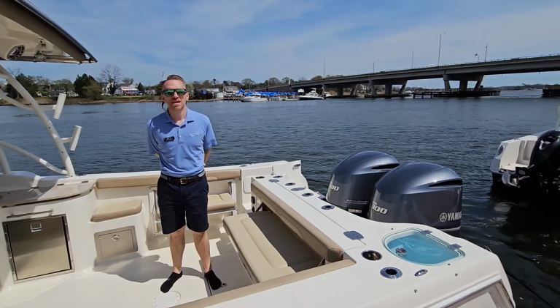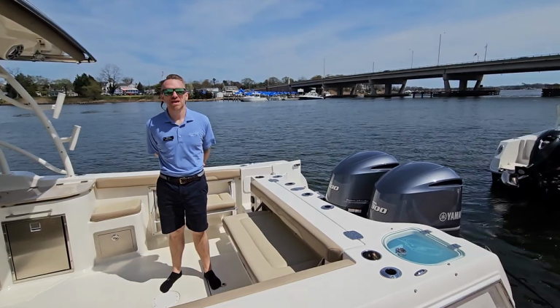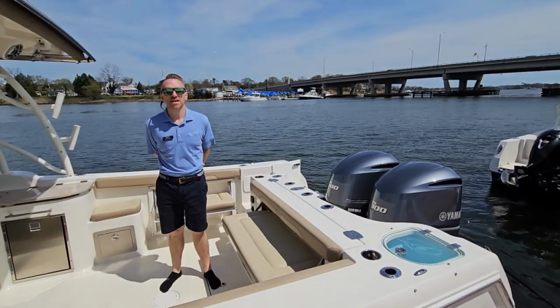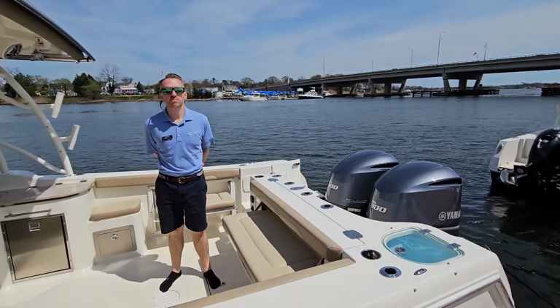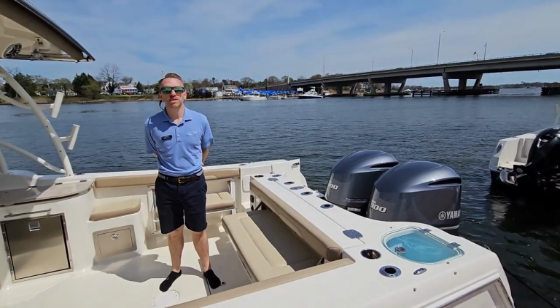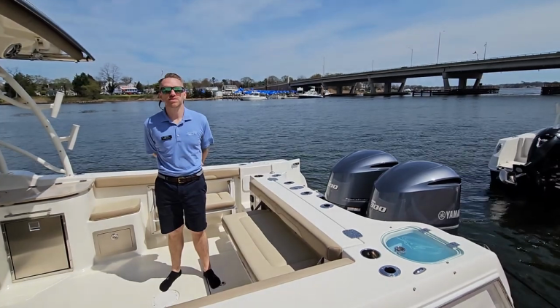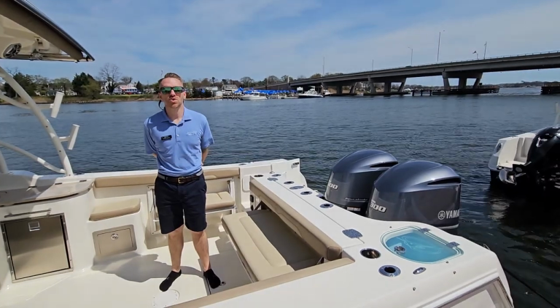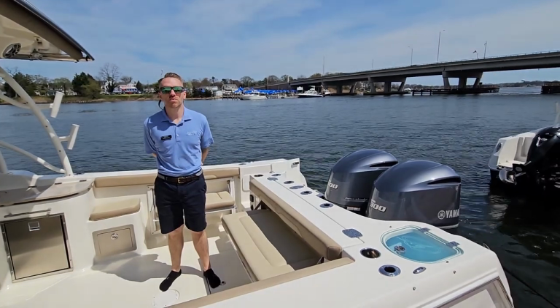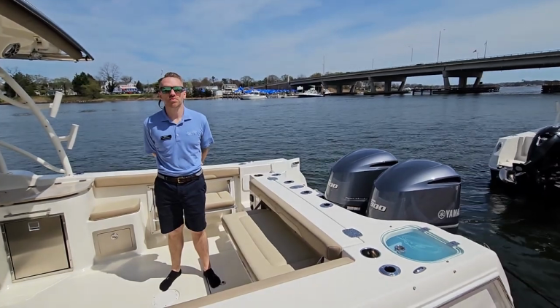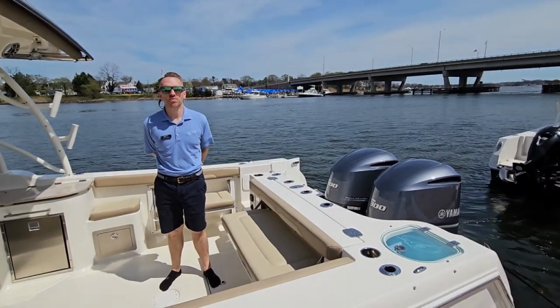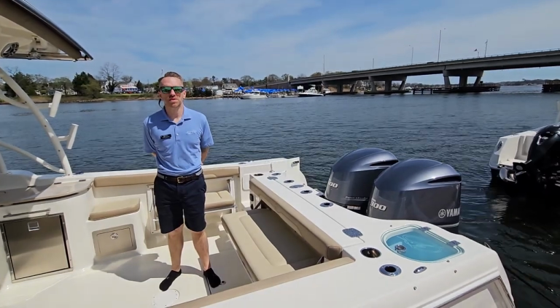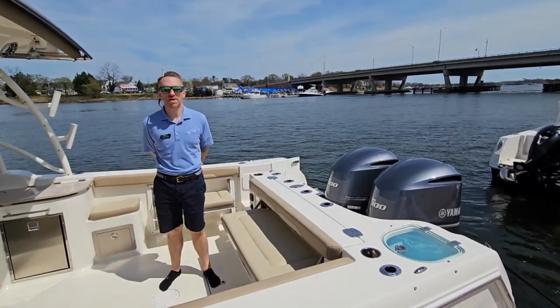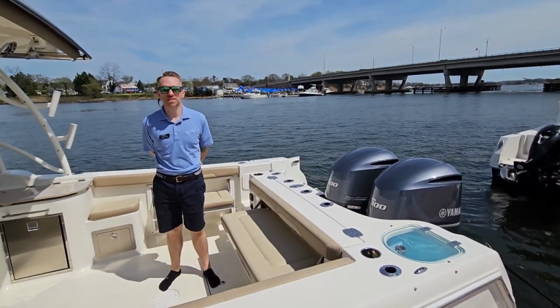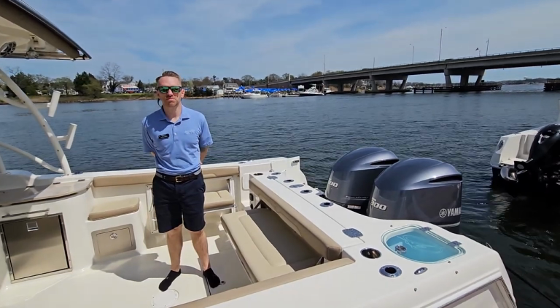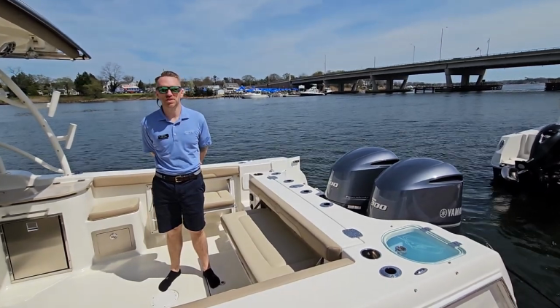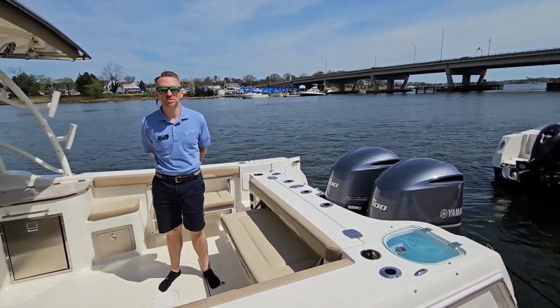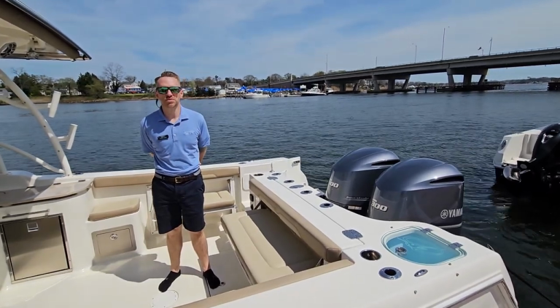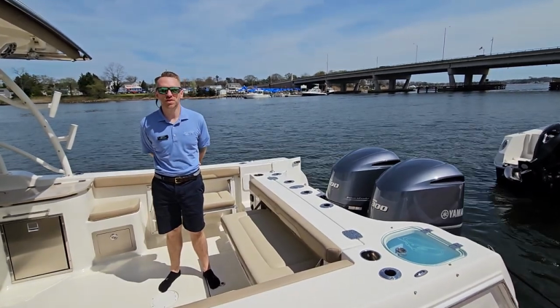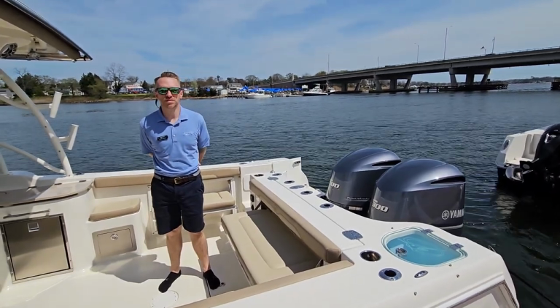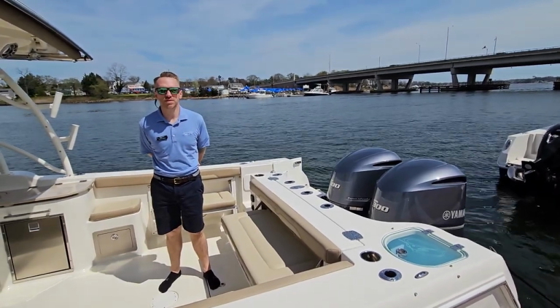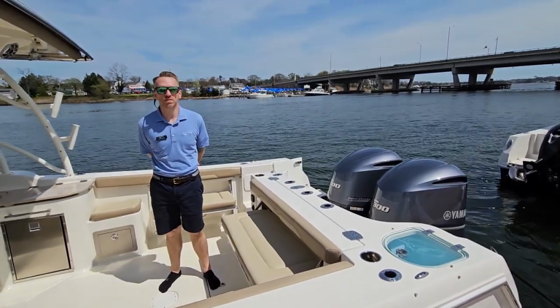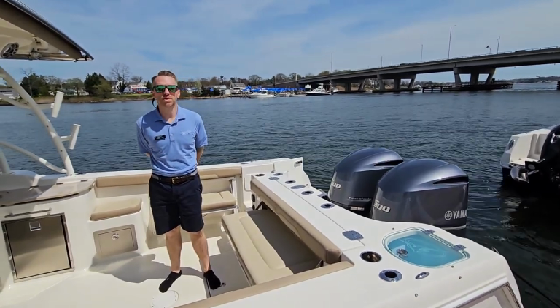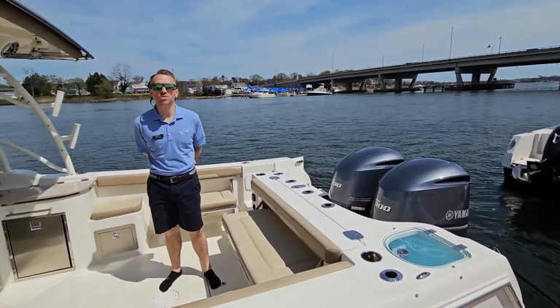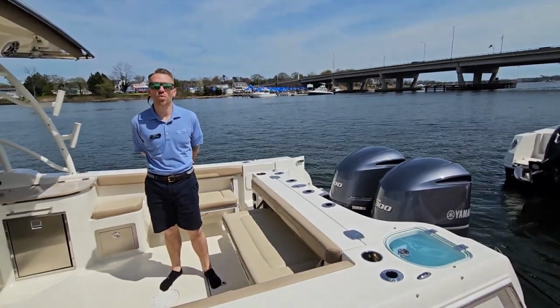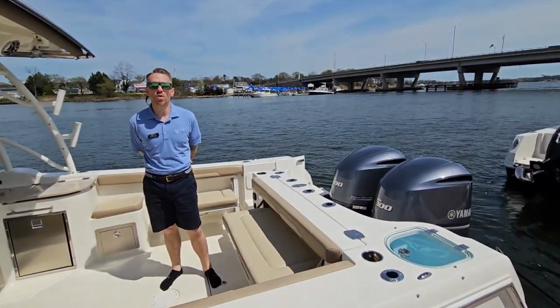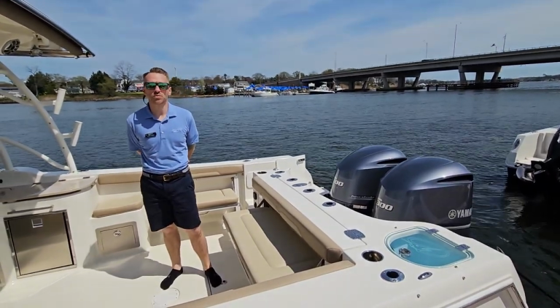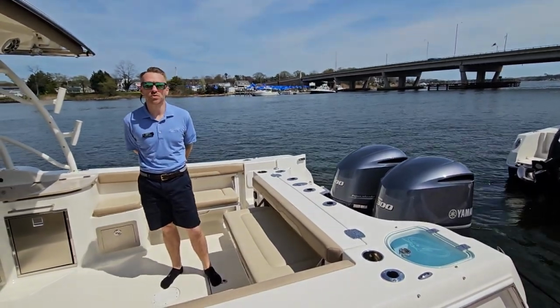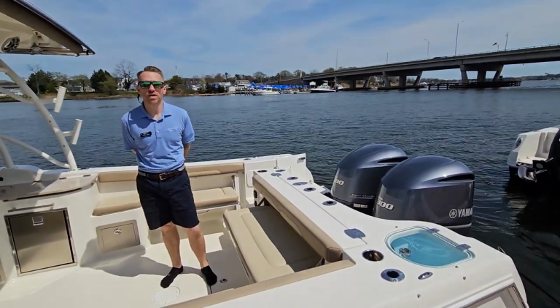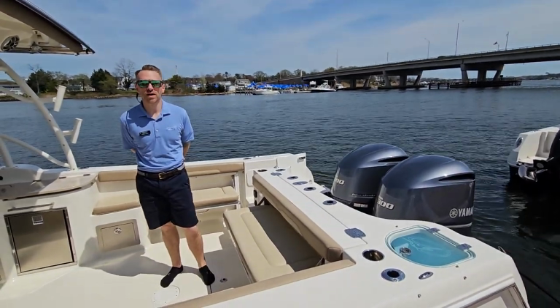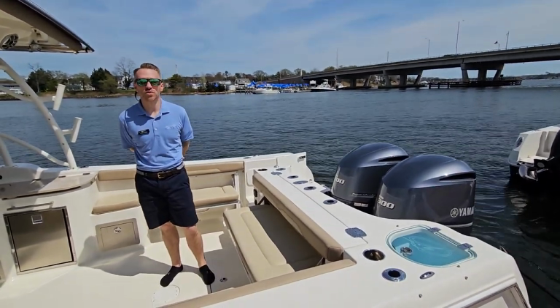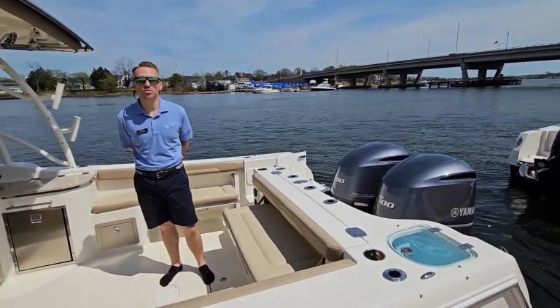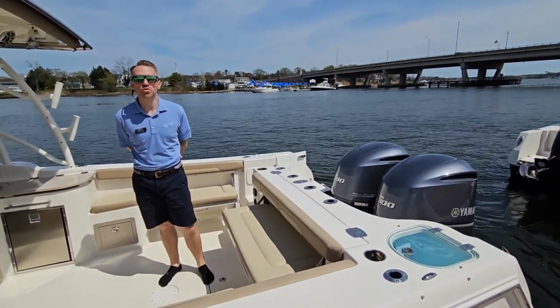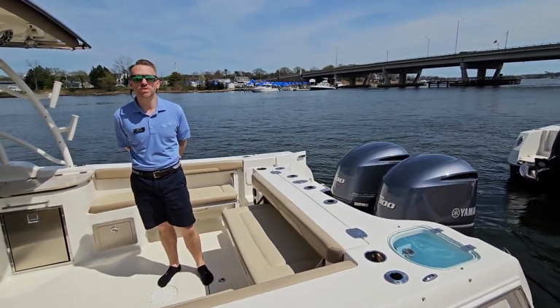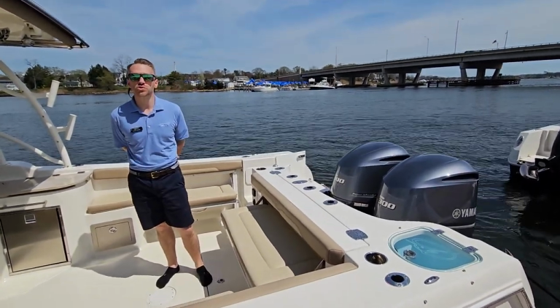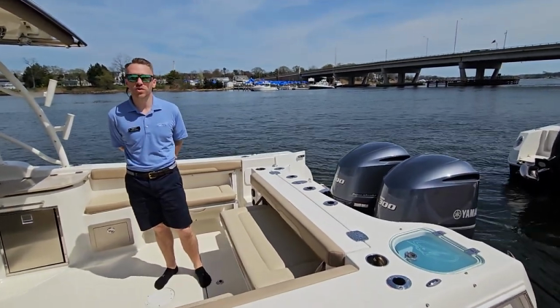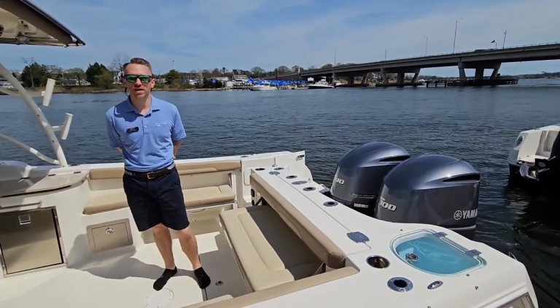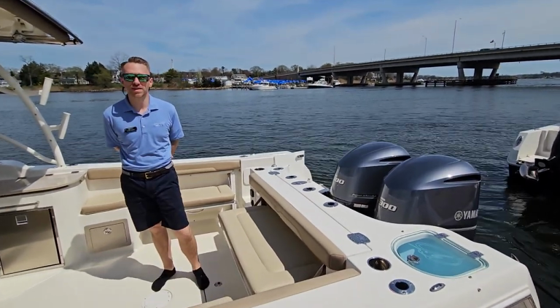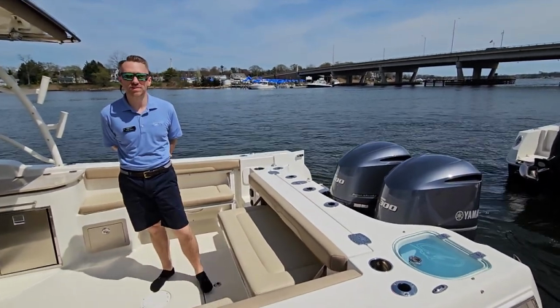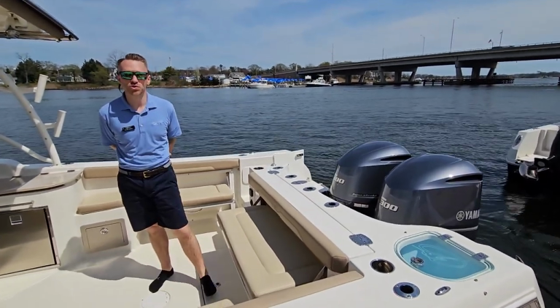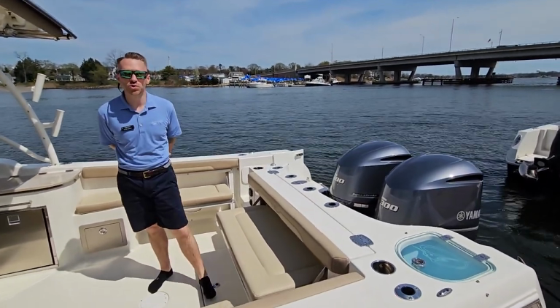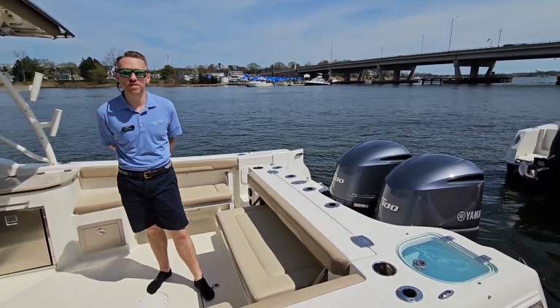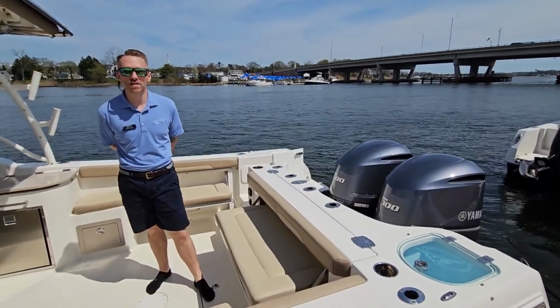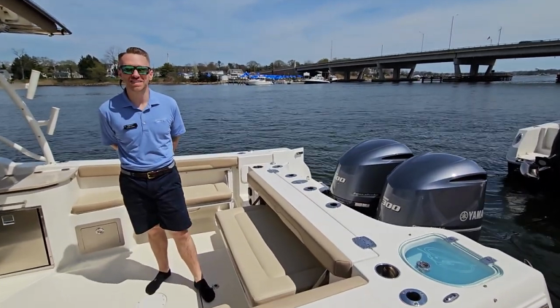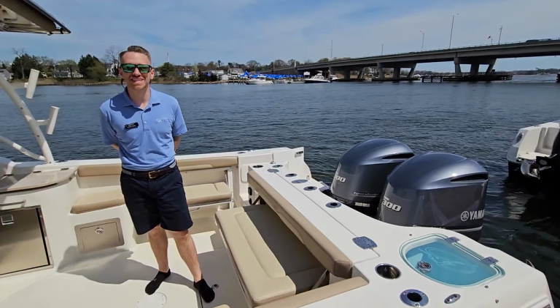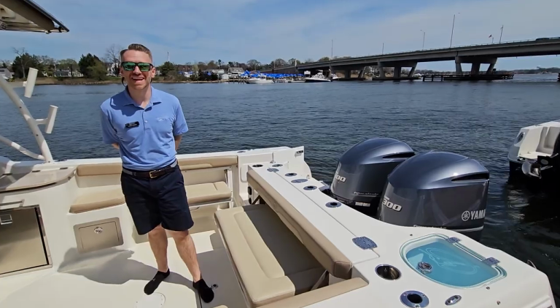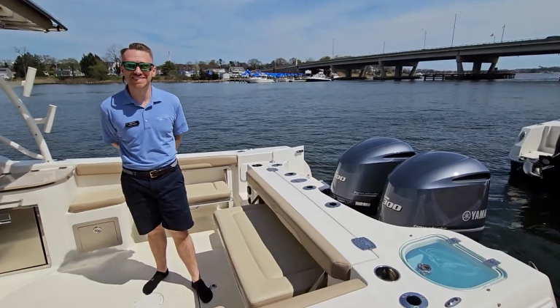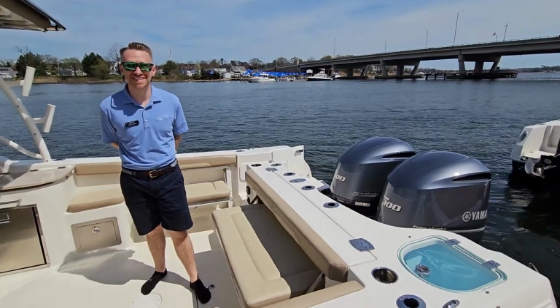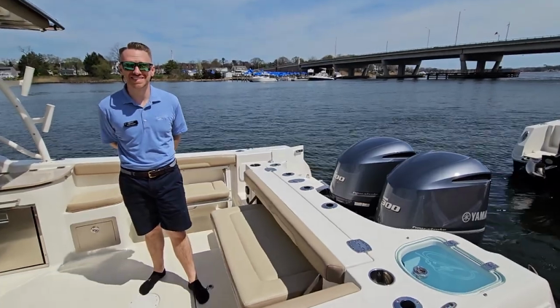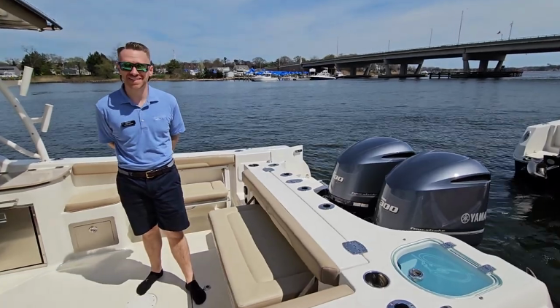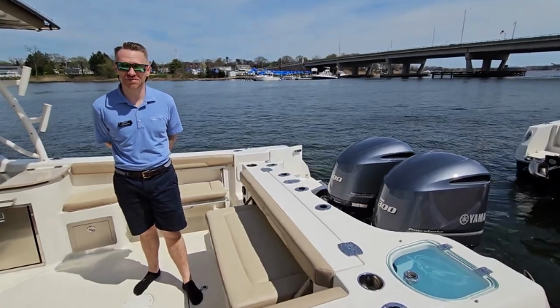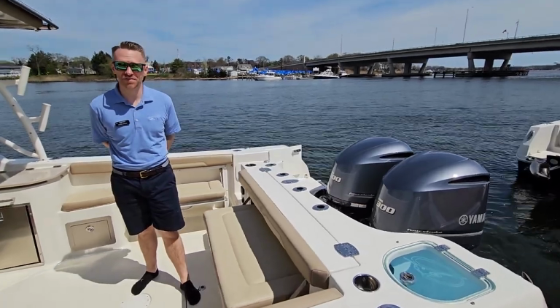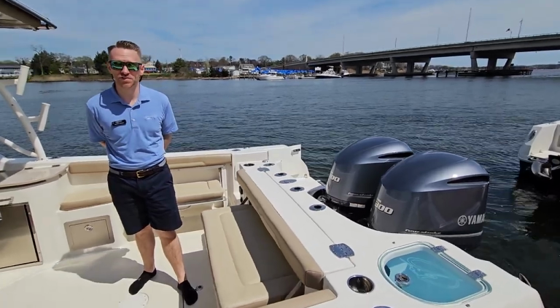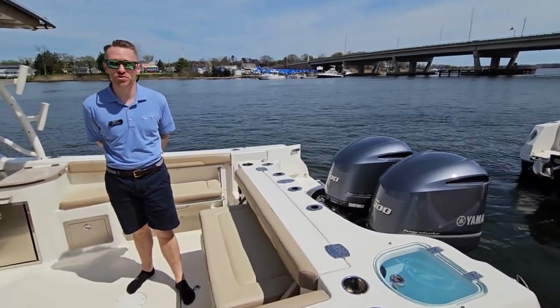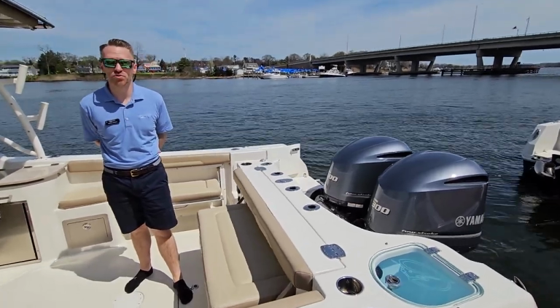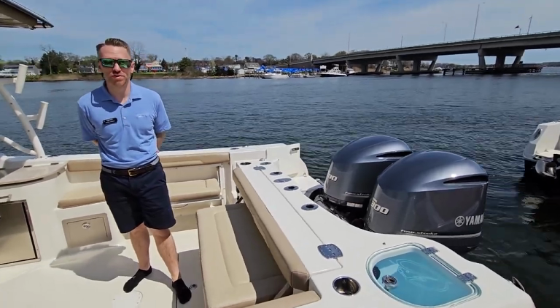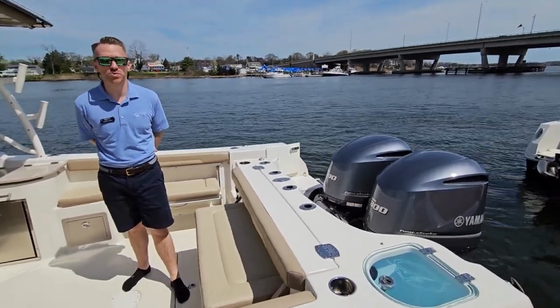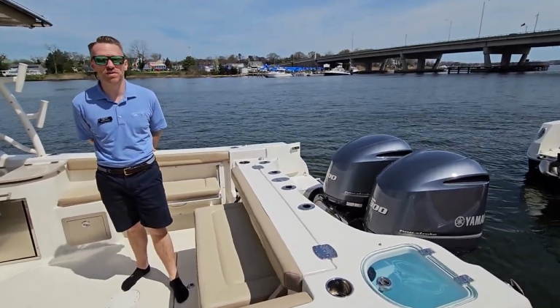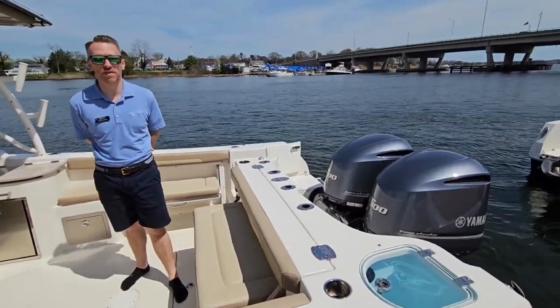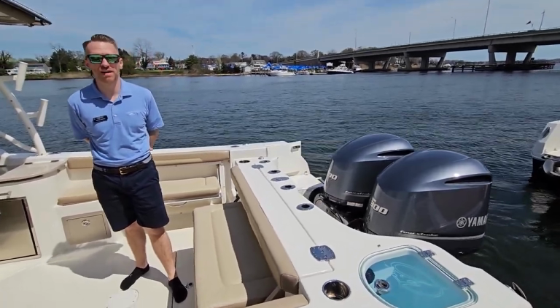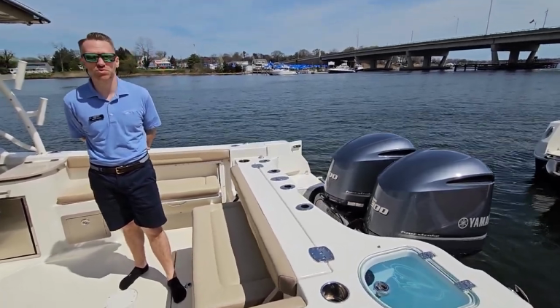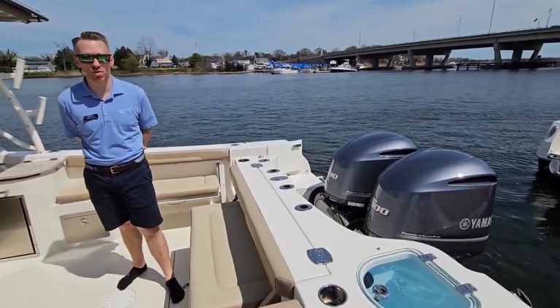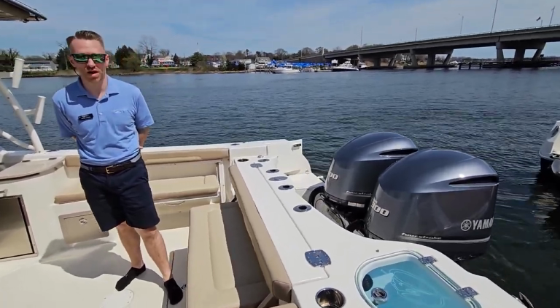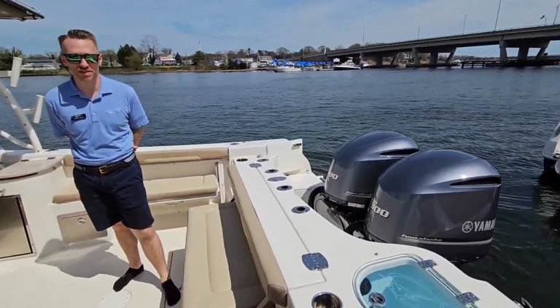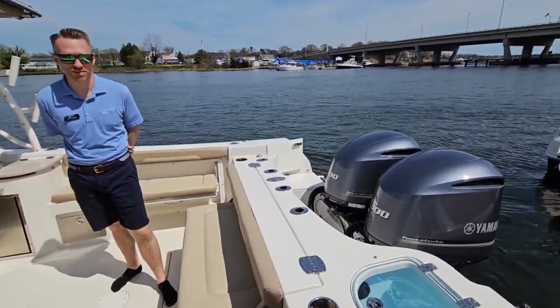Hey guys, Pete Selma with Marine Max of Ripley, New Jersey. We're going to do a walk-through today on our newly traded-in 2019 Sailfish 325 dual console.